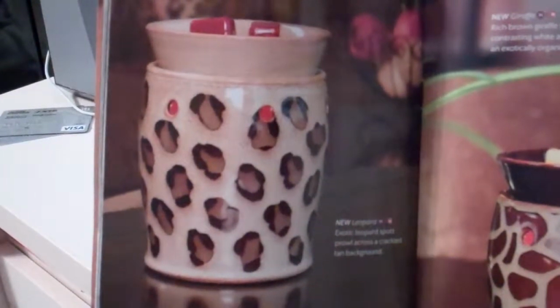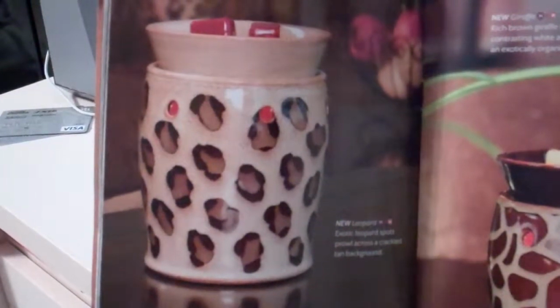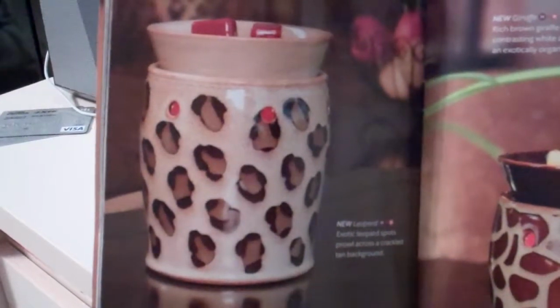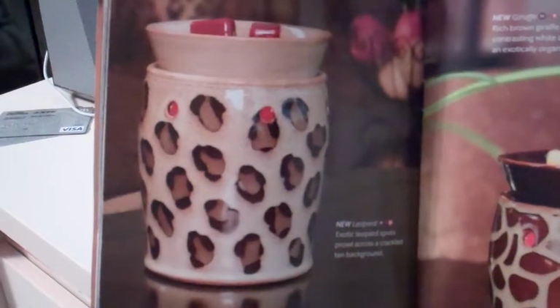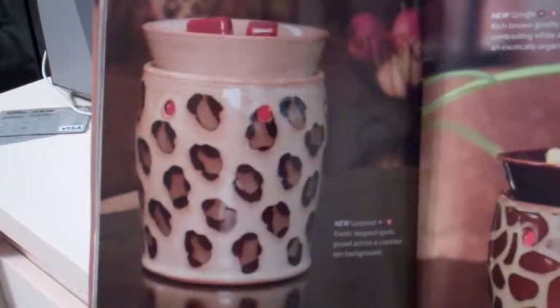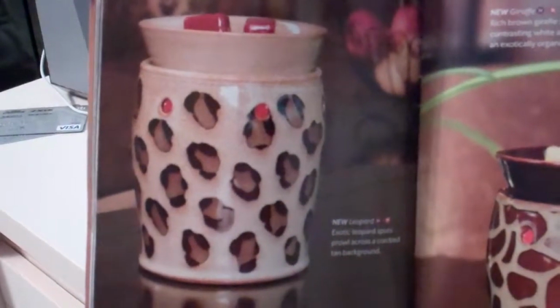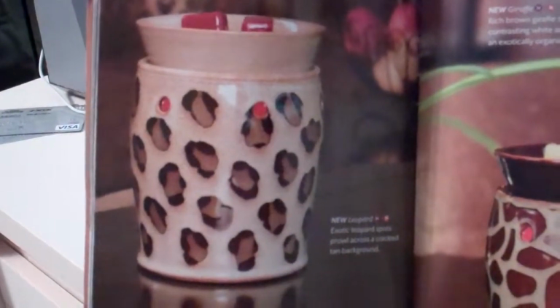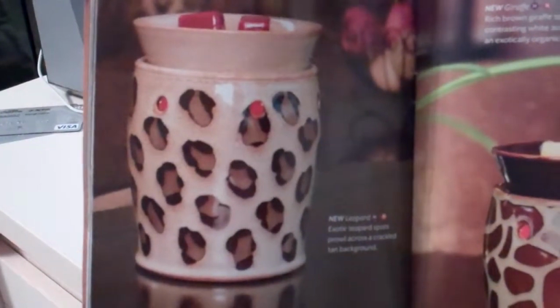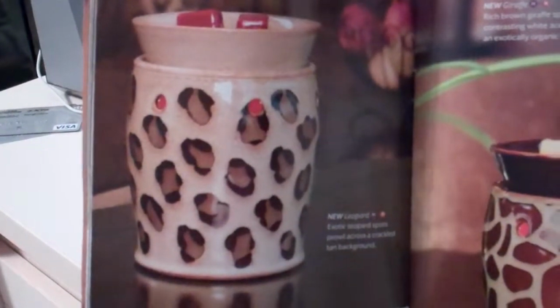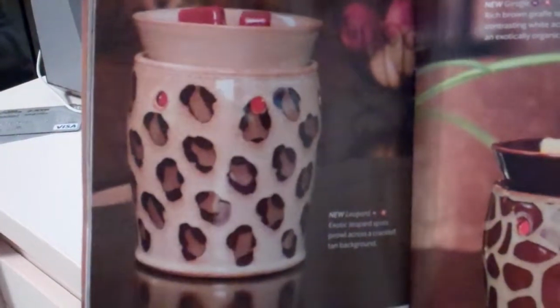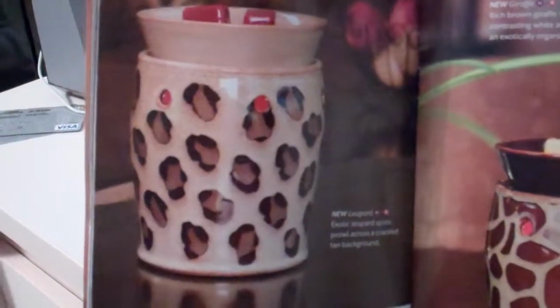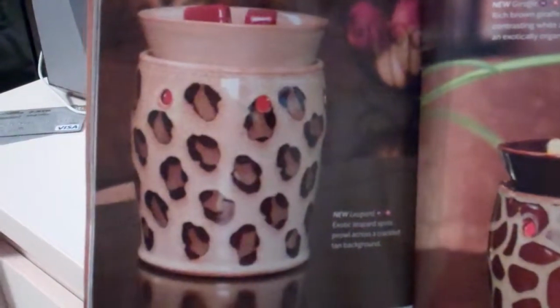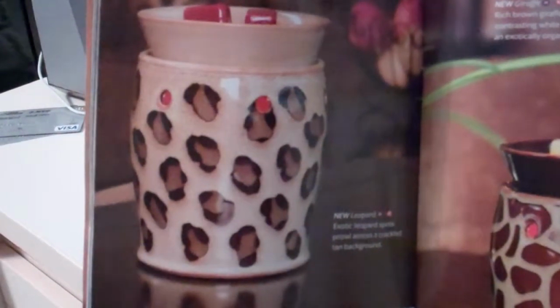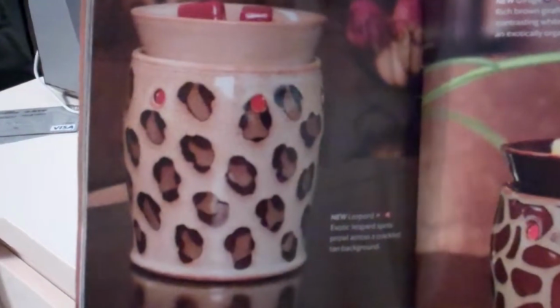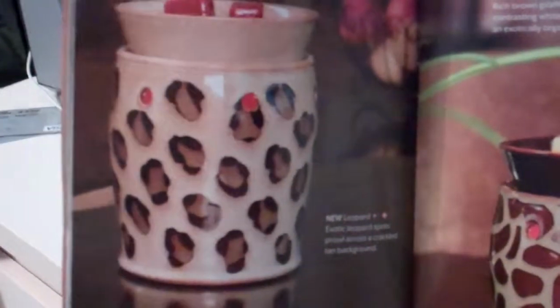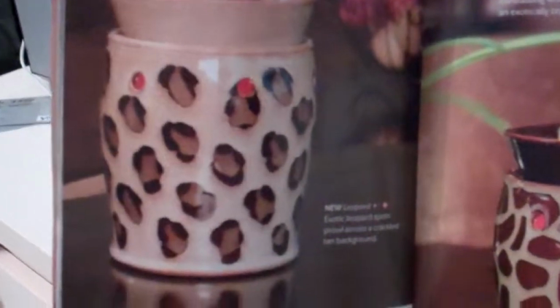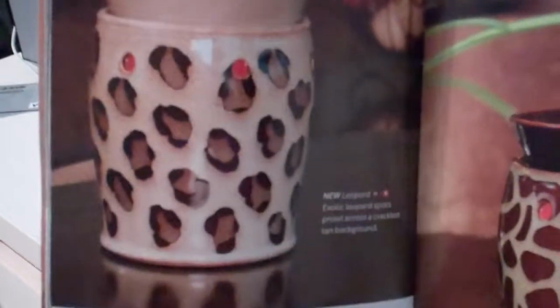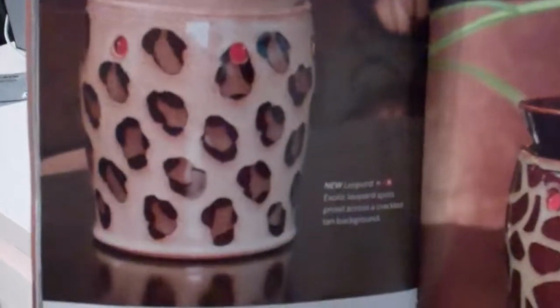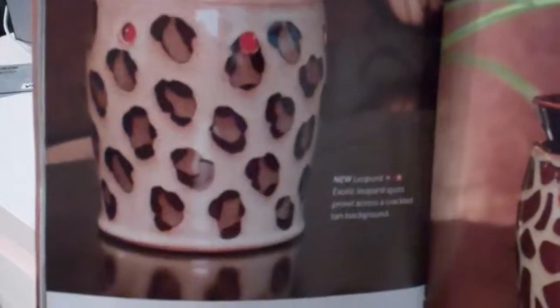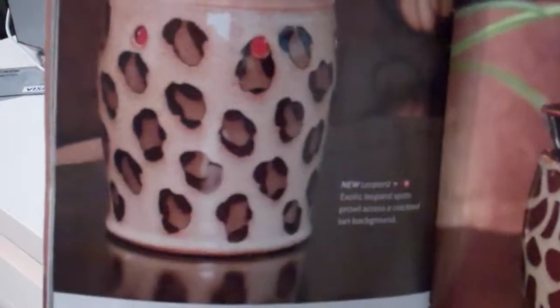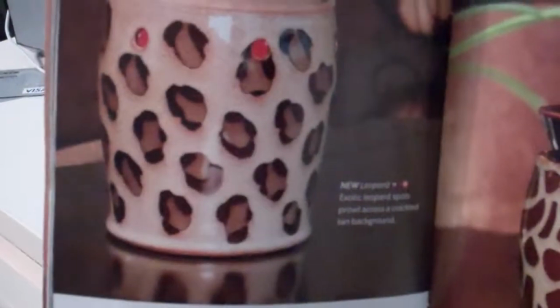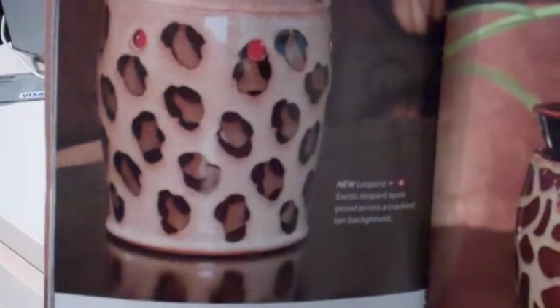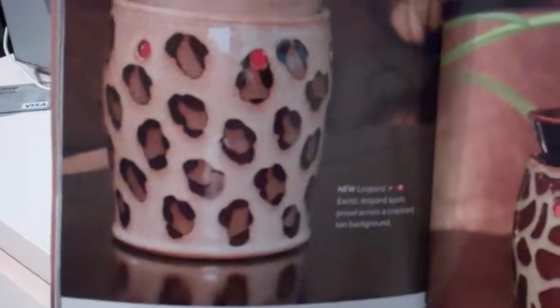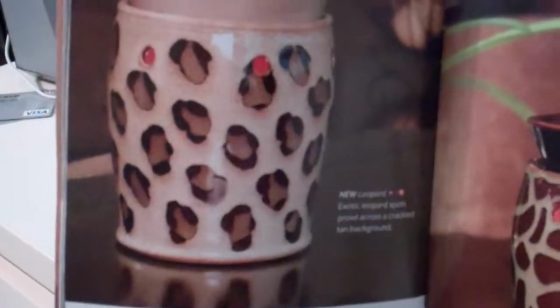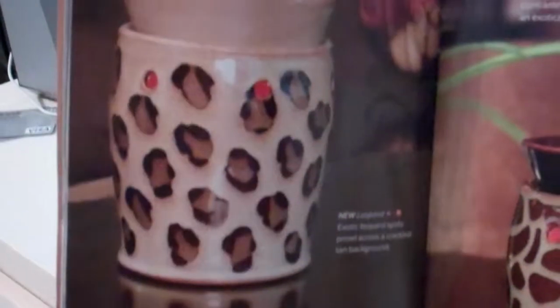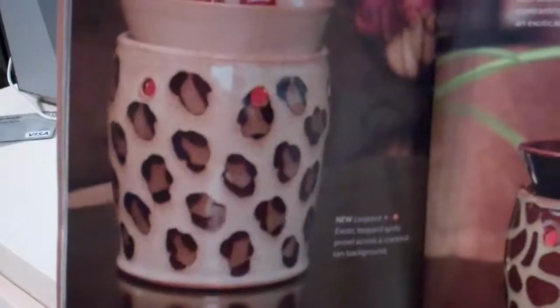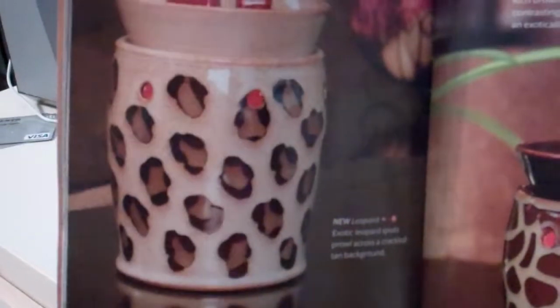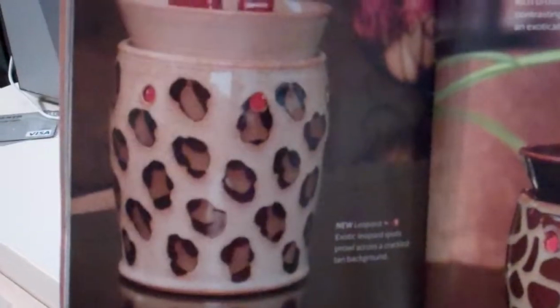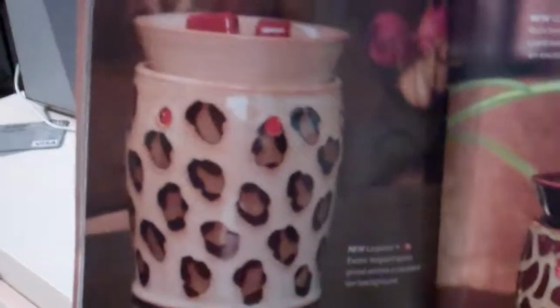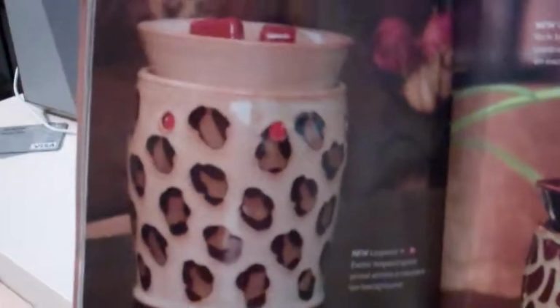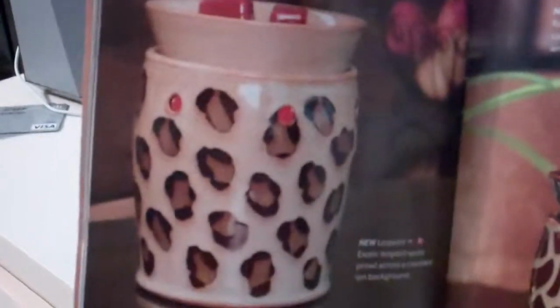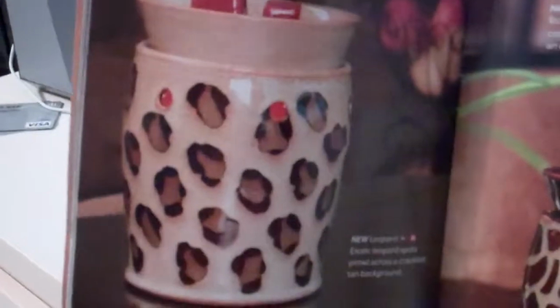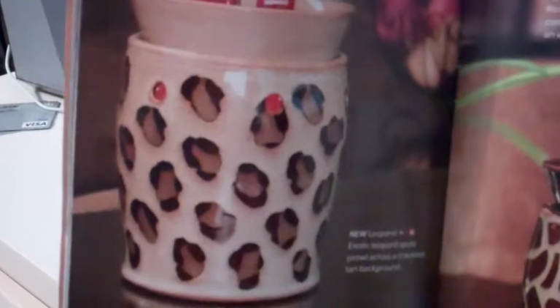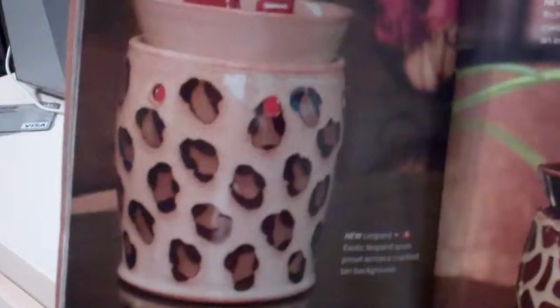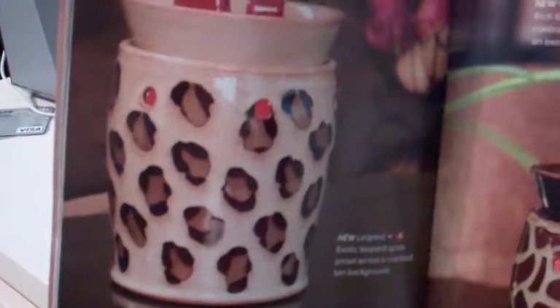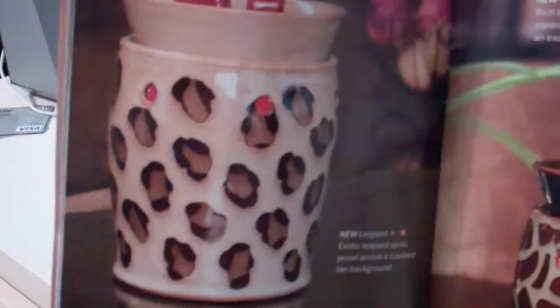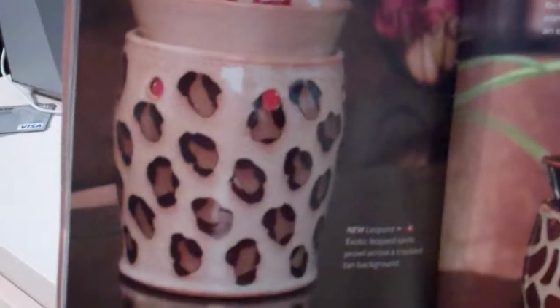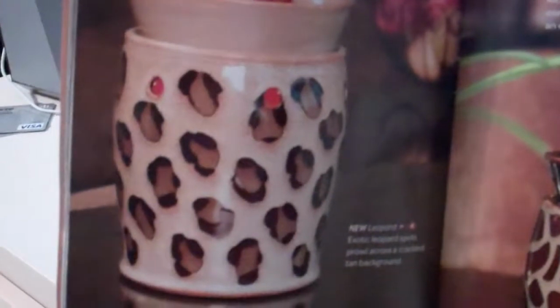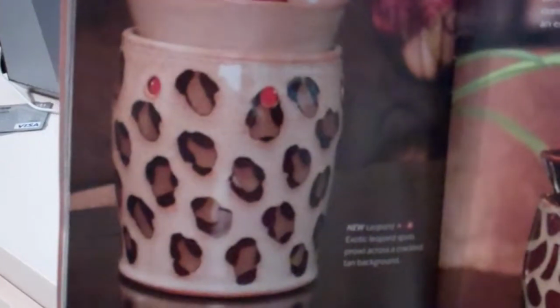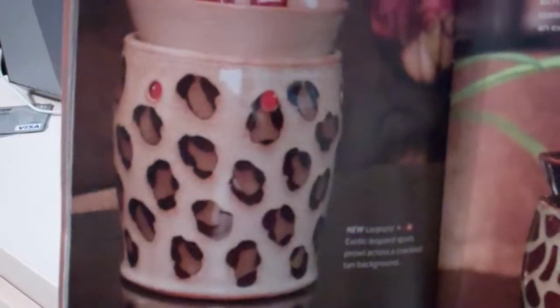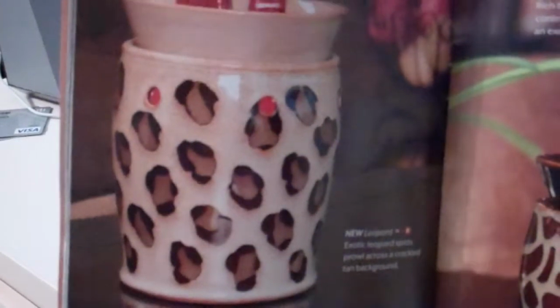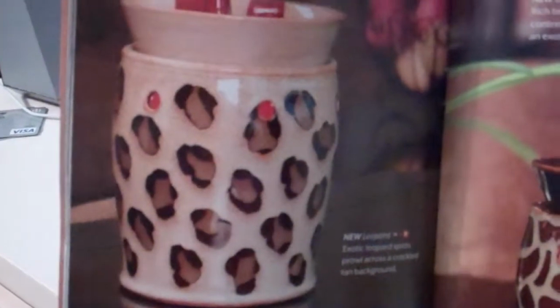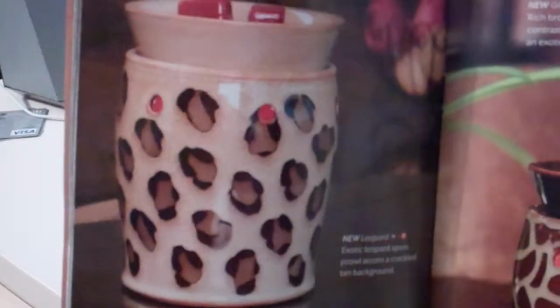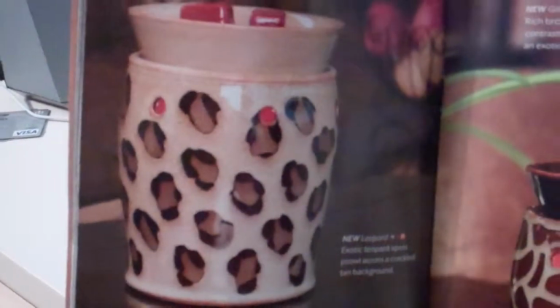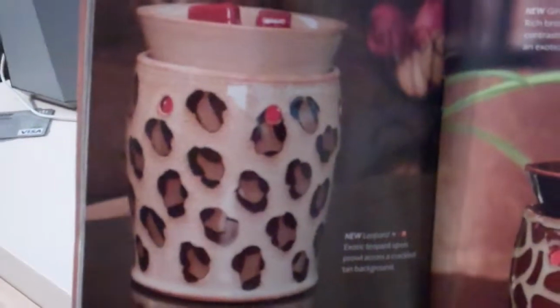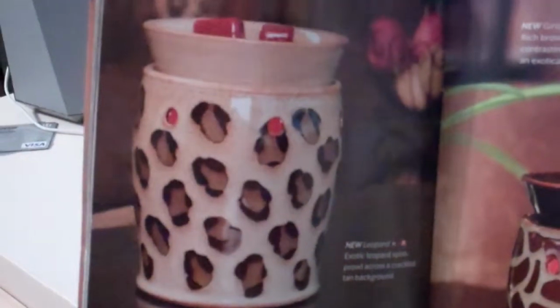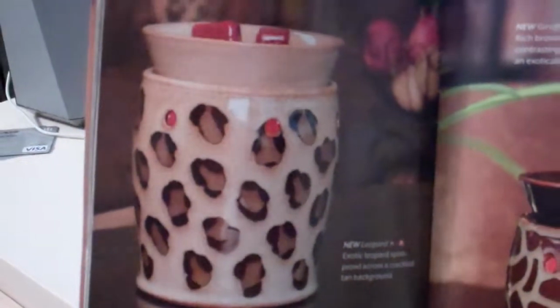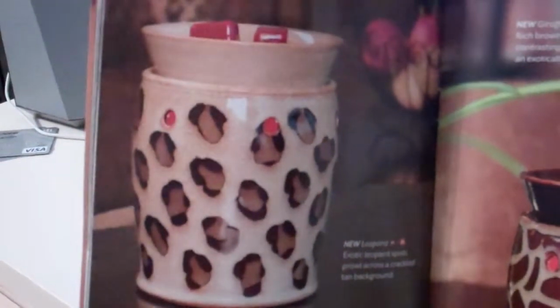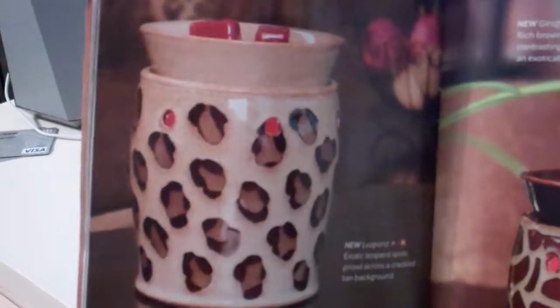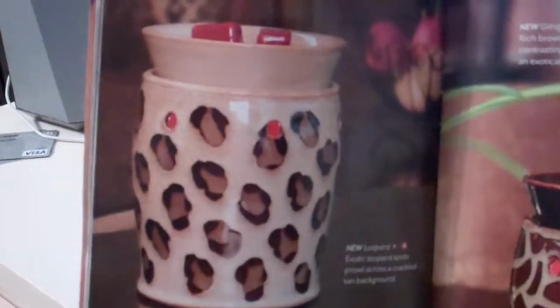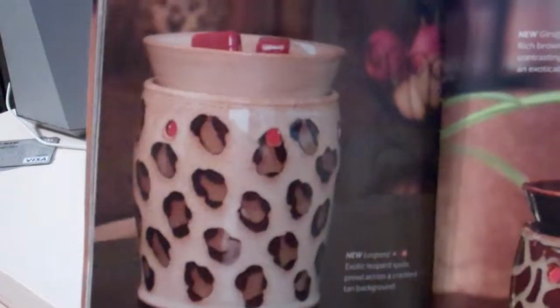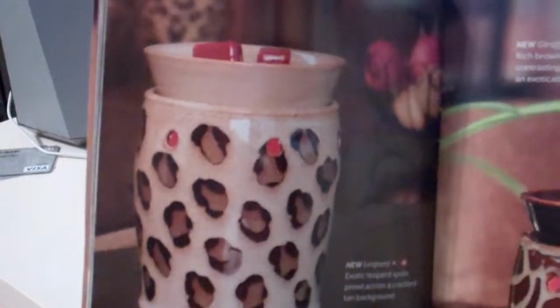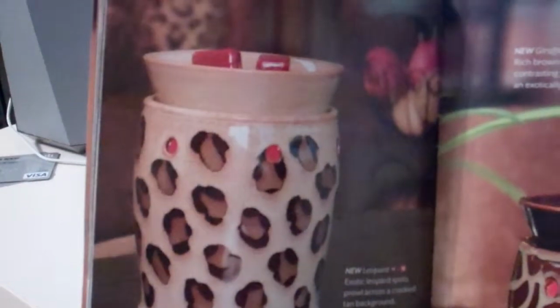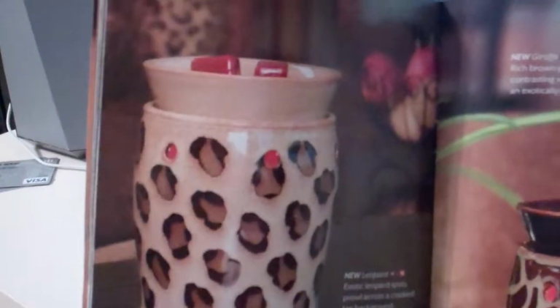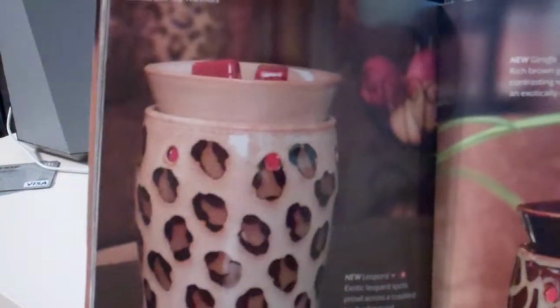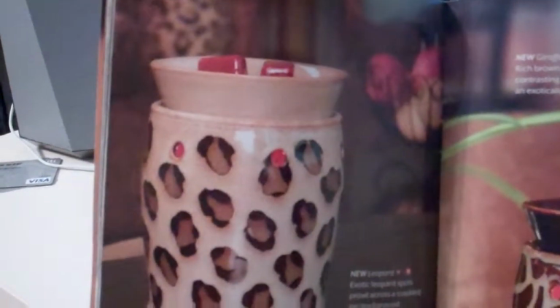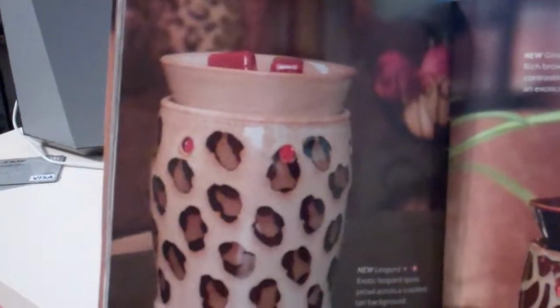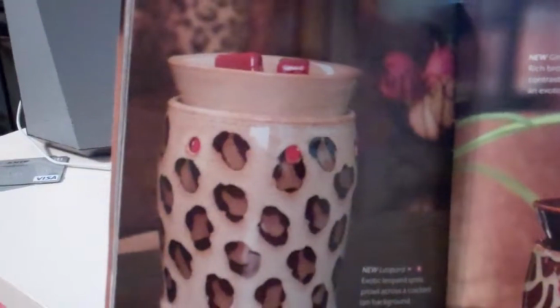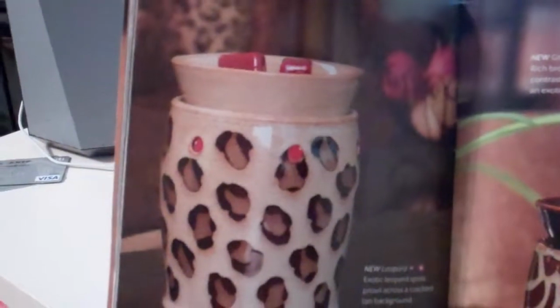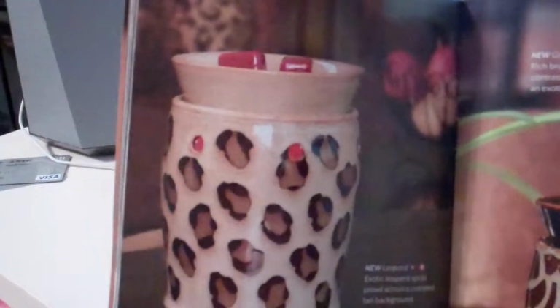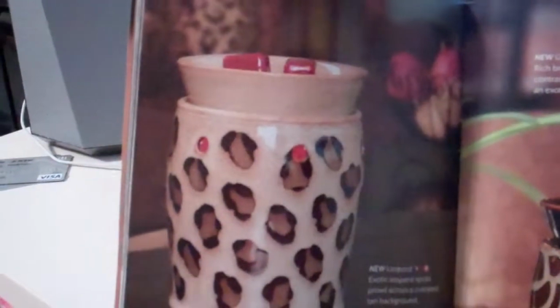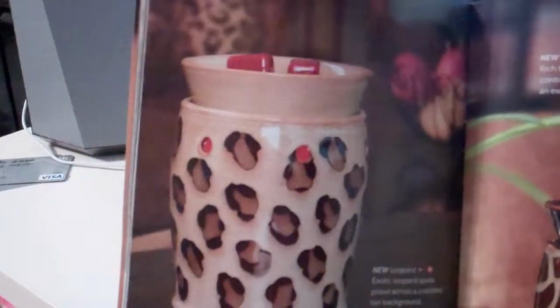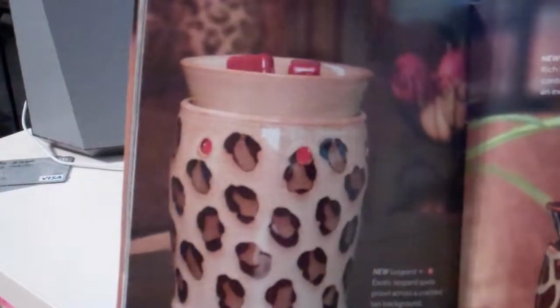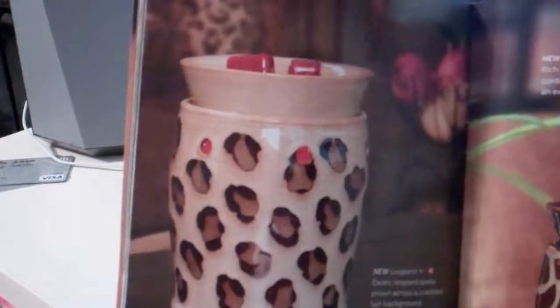Hi and welcome to Troy and Kara Egan Scentsy Wickless YouTube channel. Today I wanted to show you some of the deluxe Scentsy warmers.